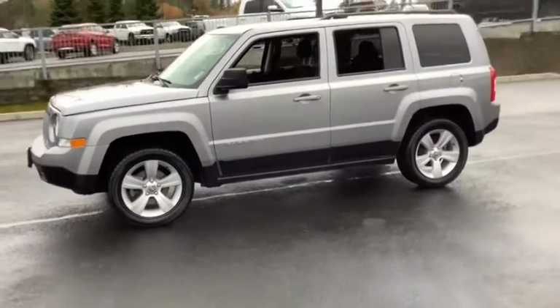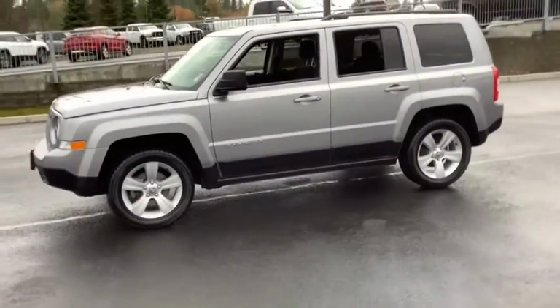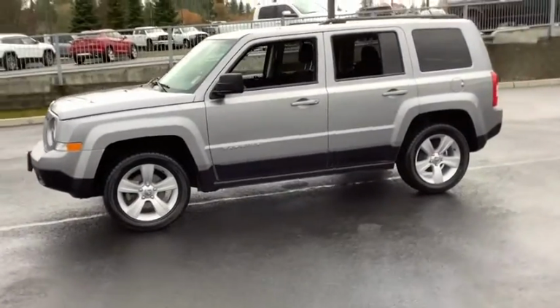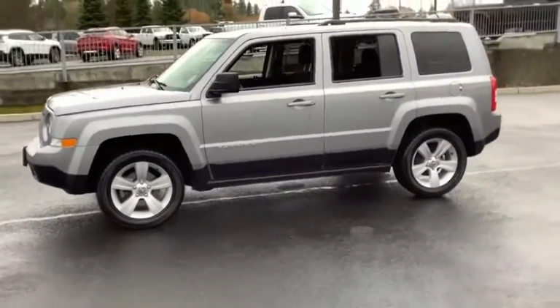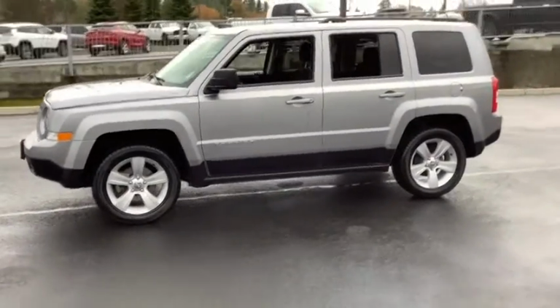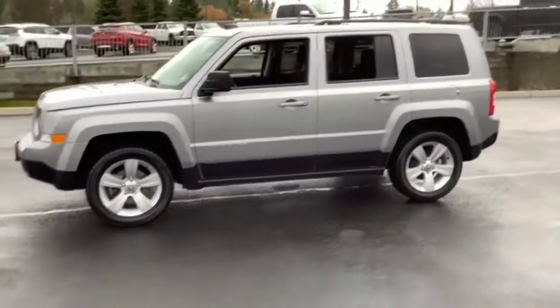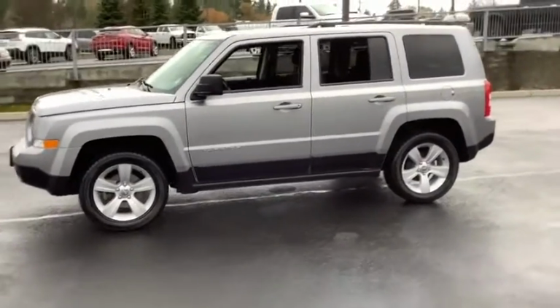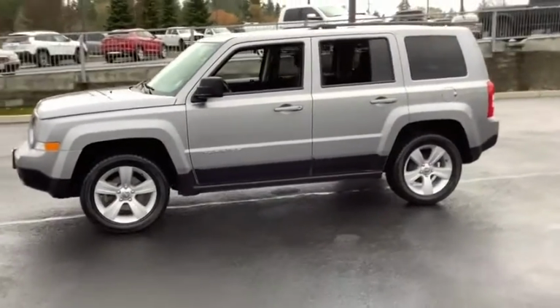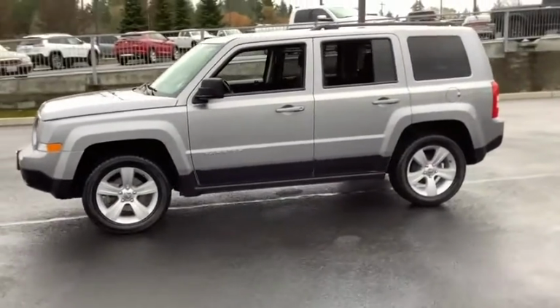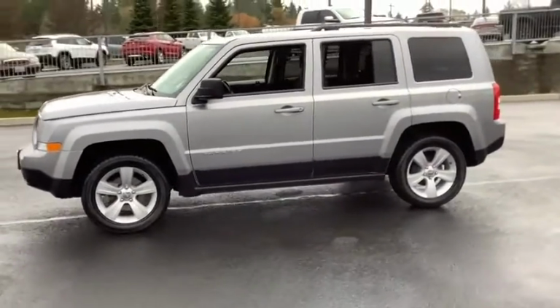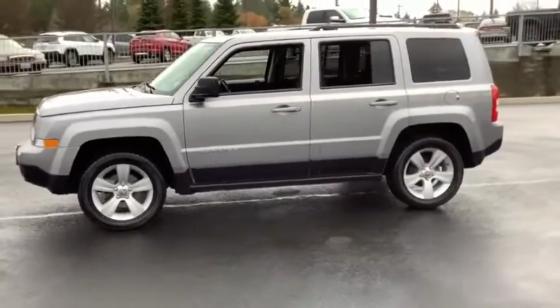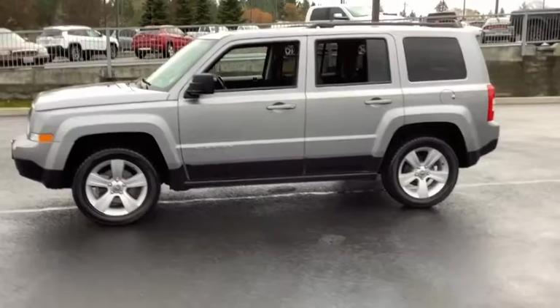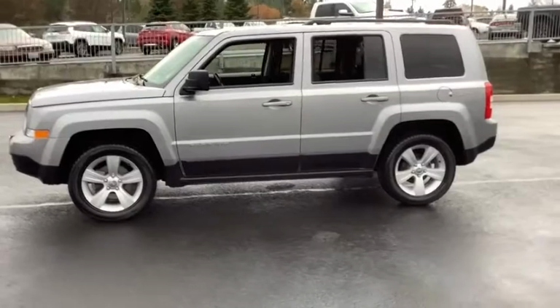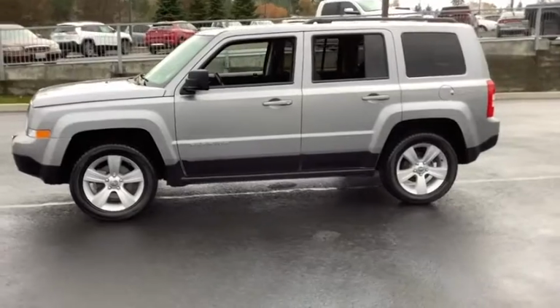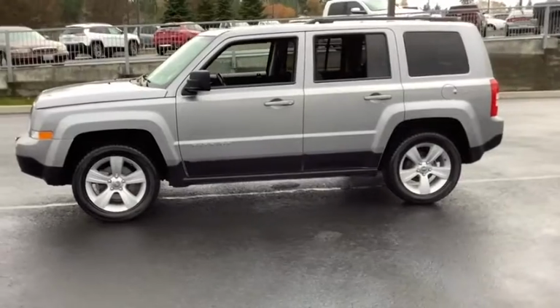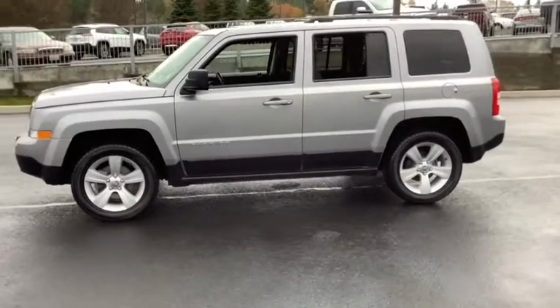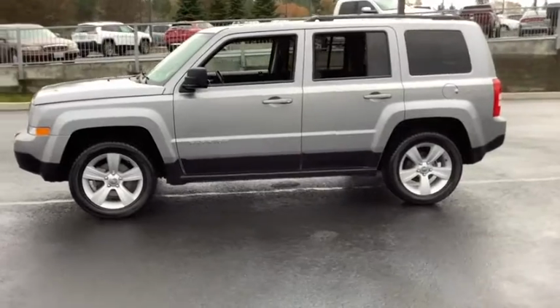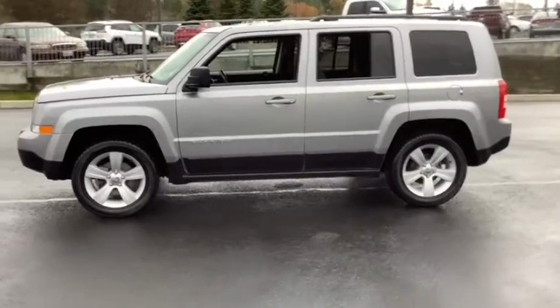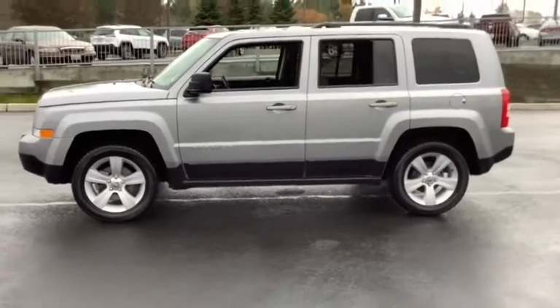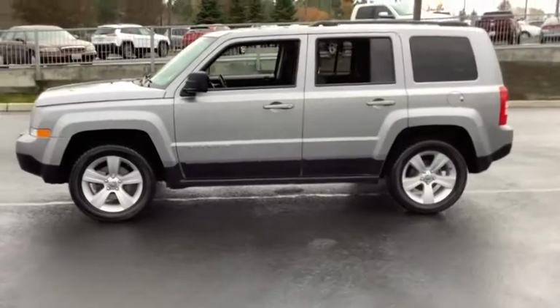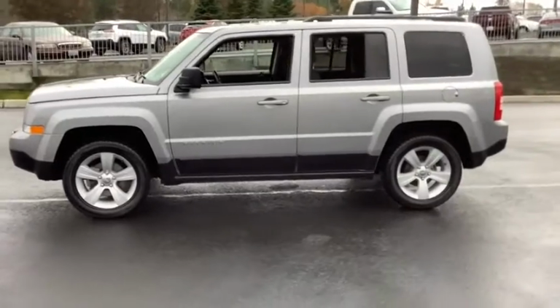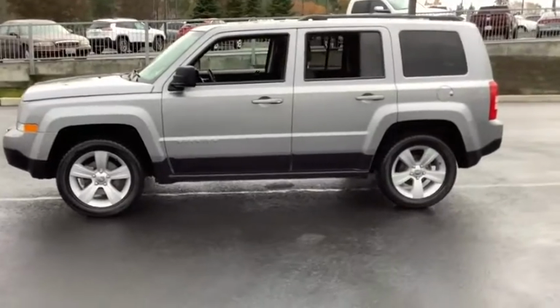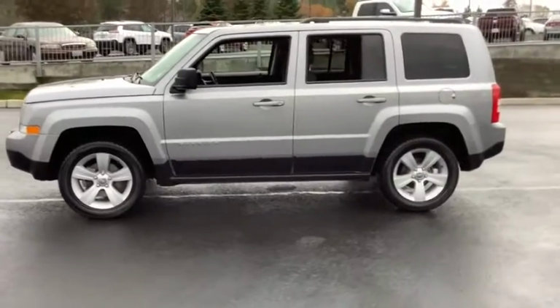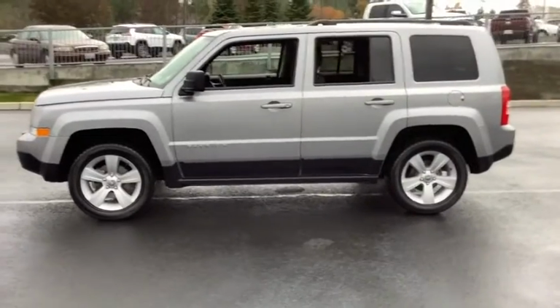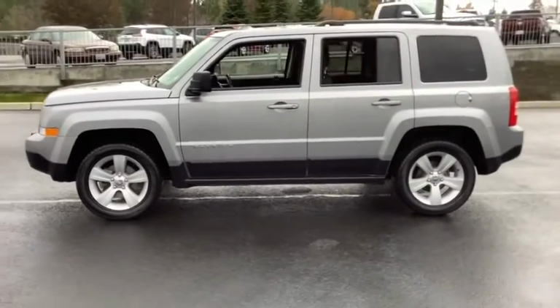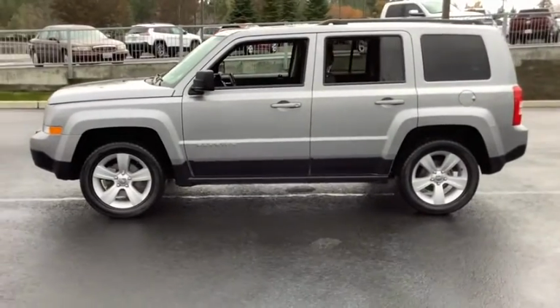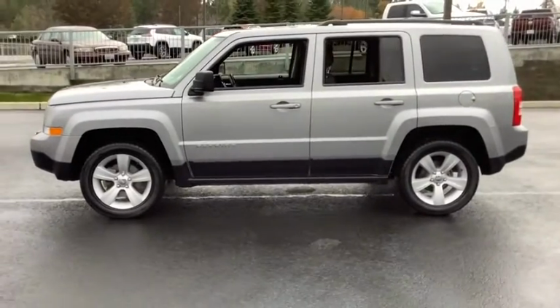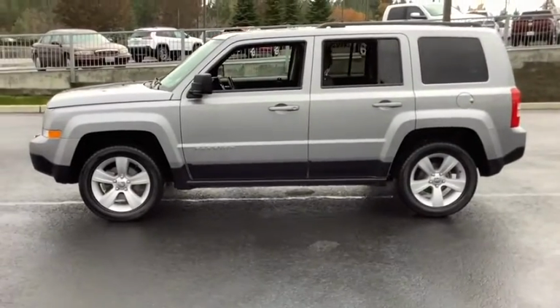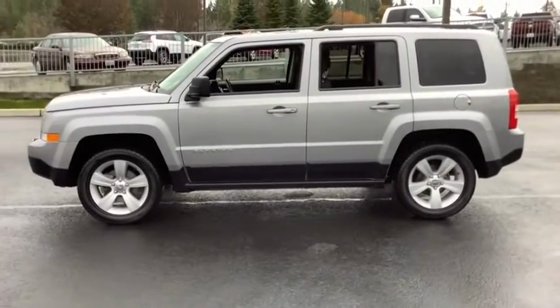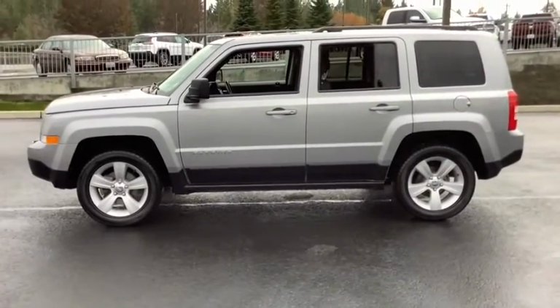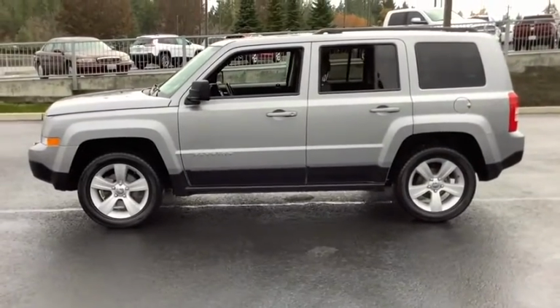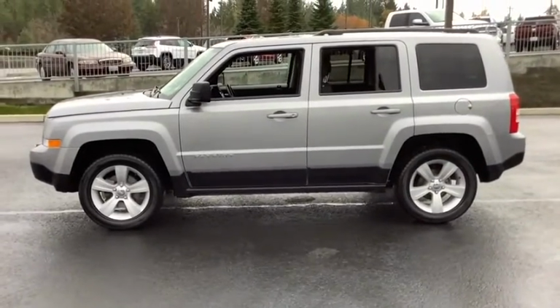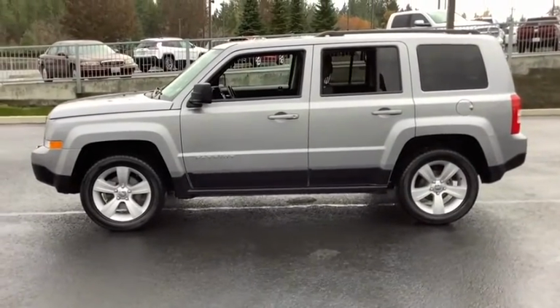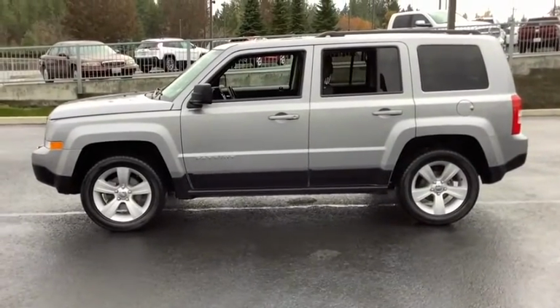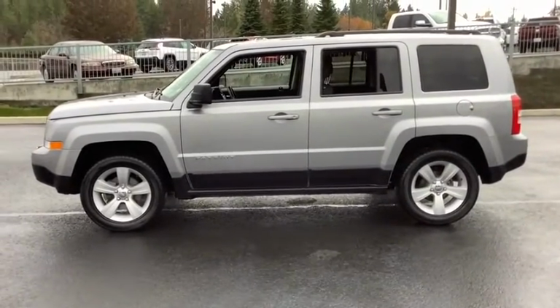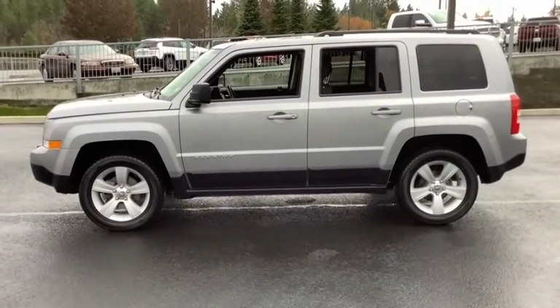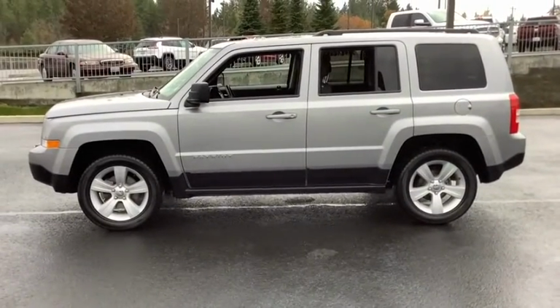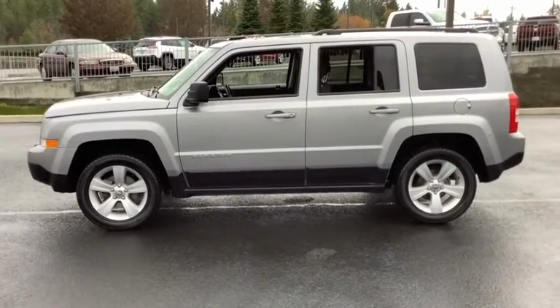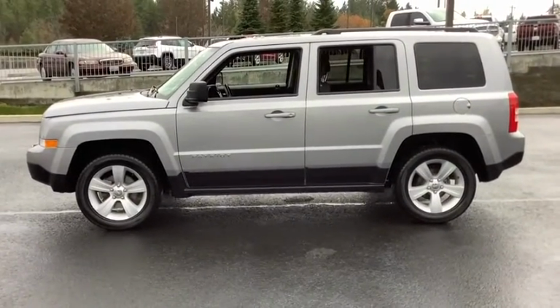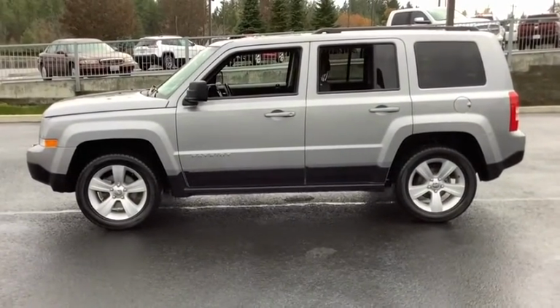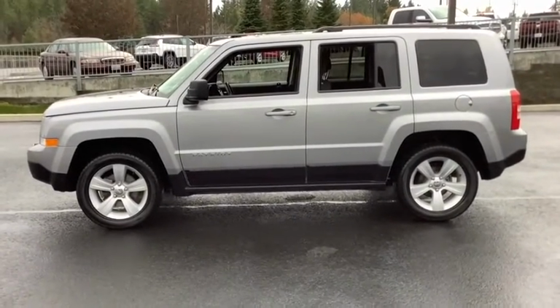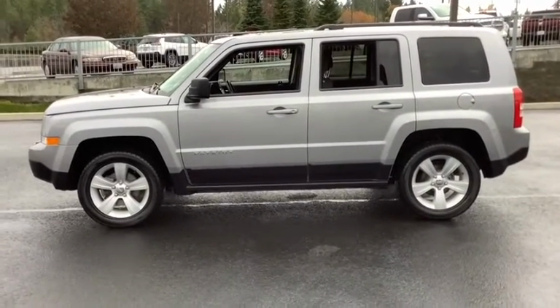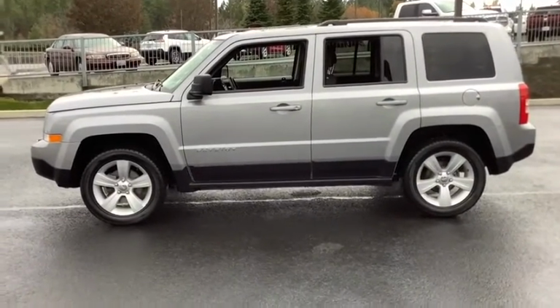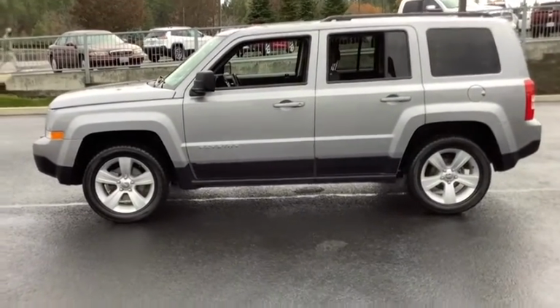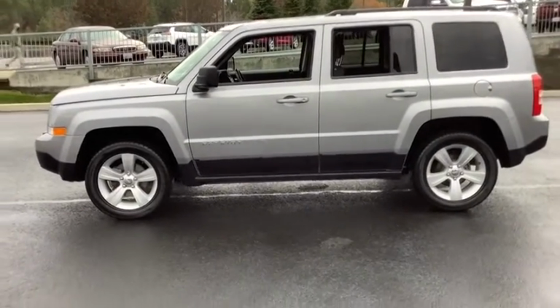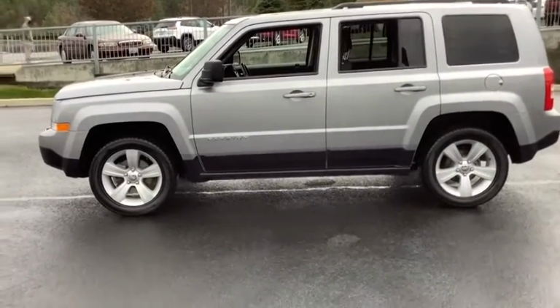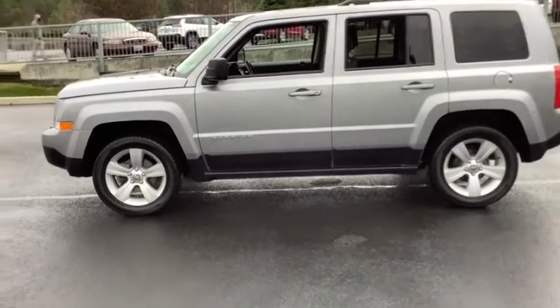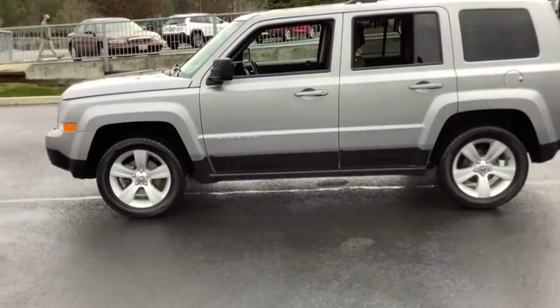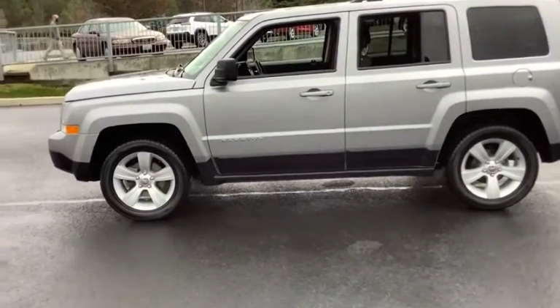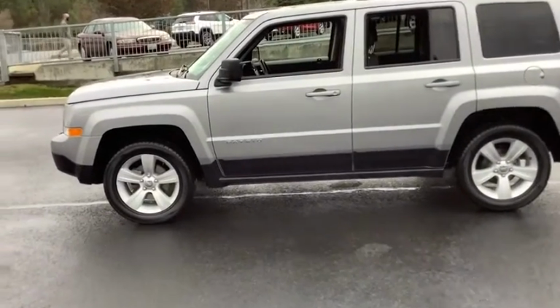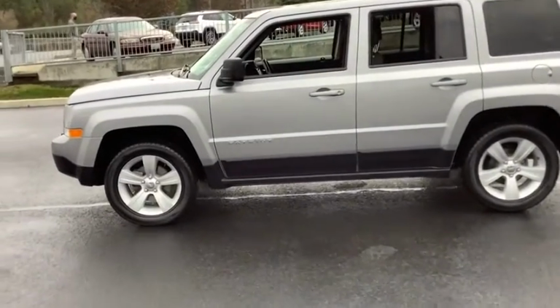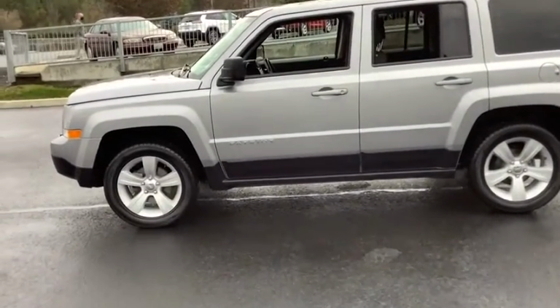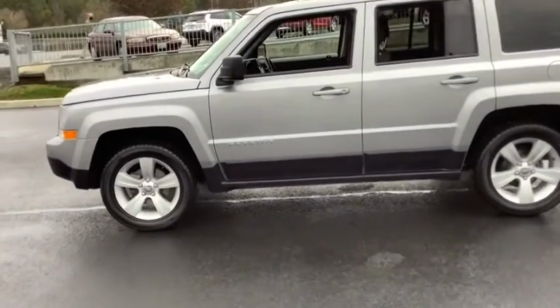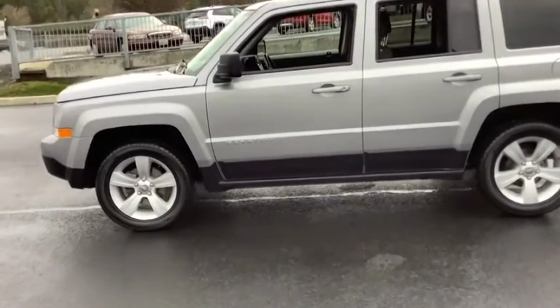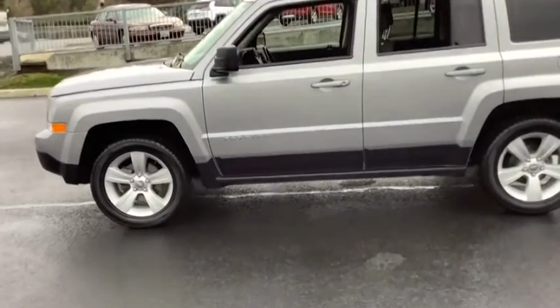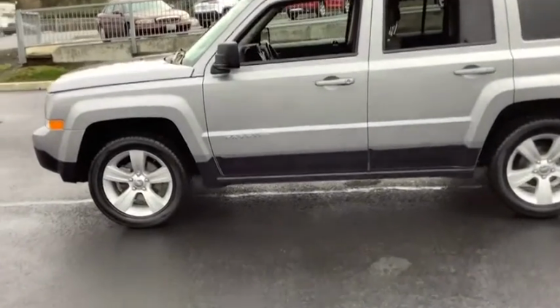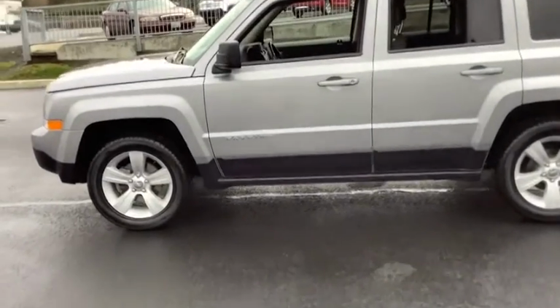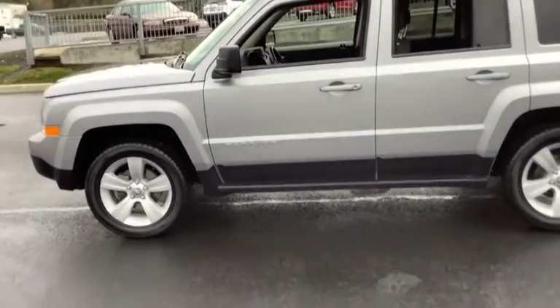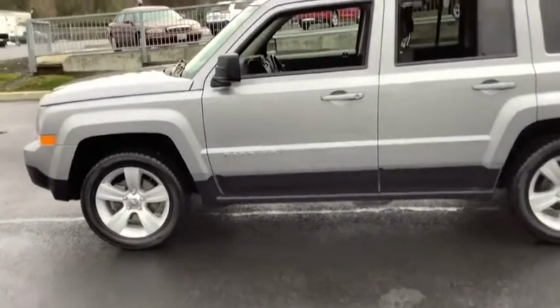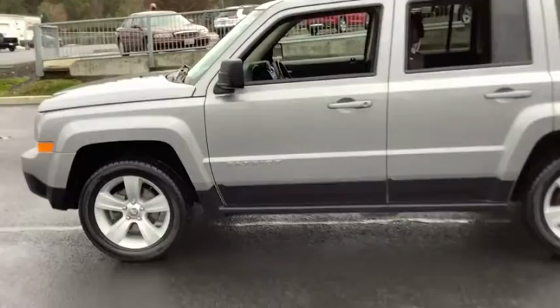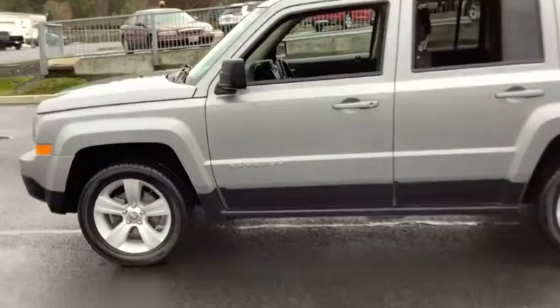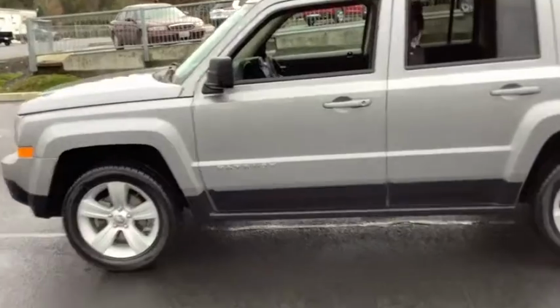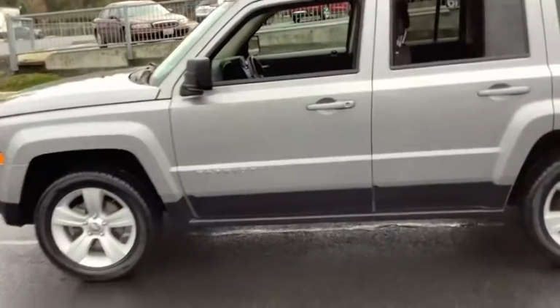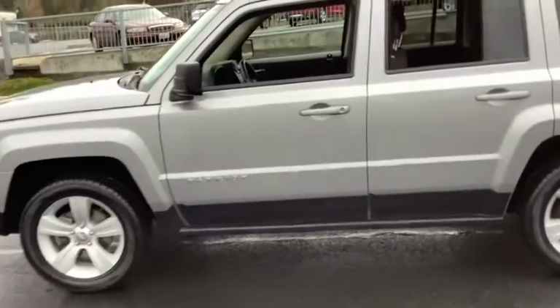The Patriot has plenty of room inside for any size family. This vehicle has less than 65,000 miles.